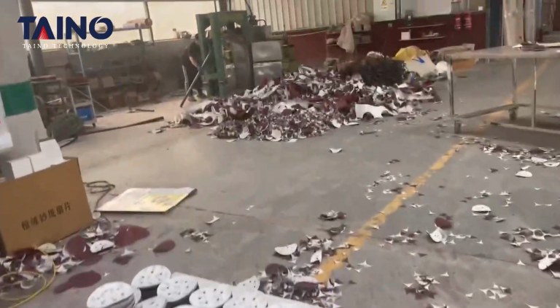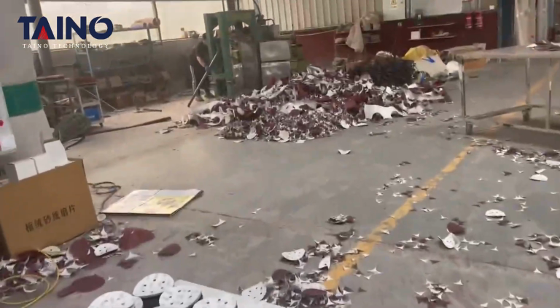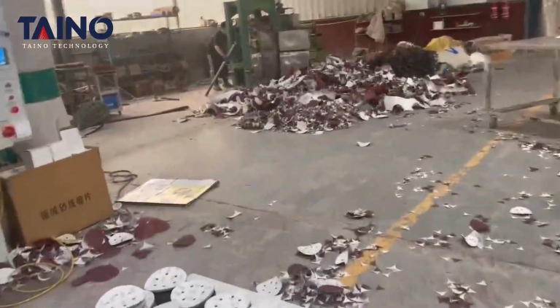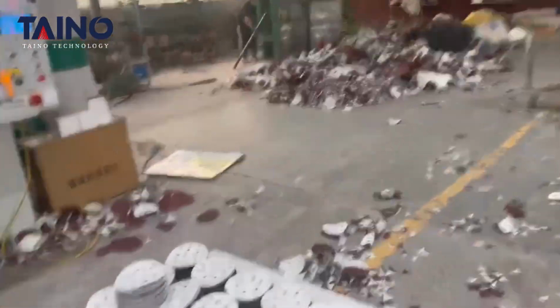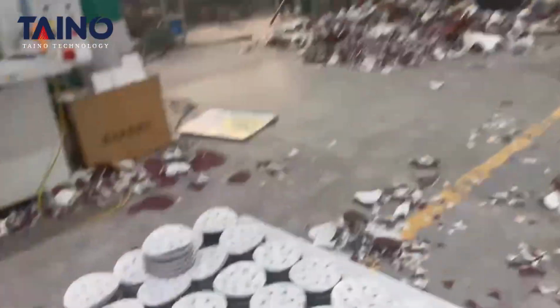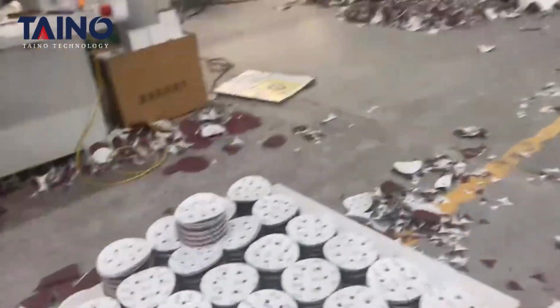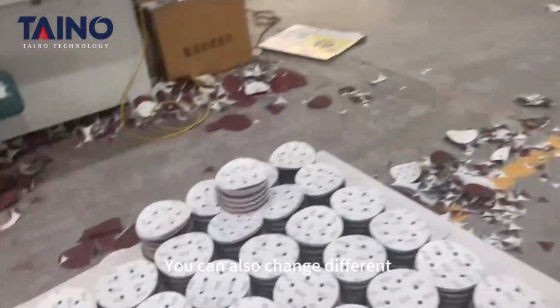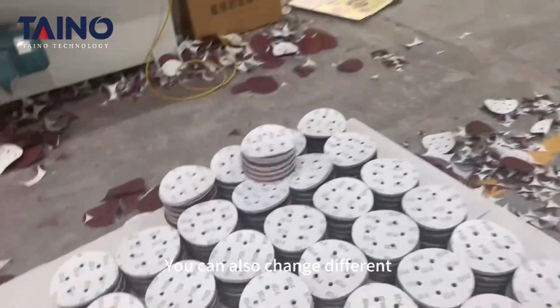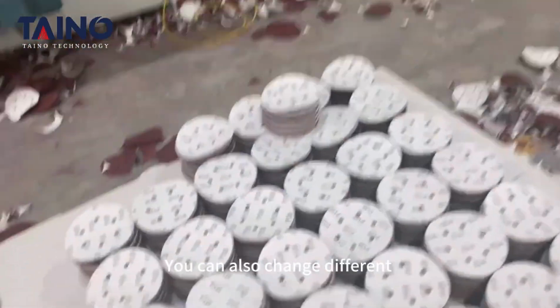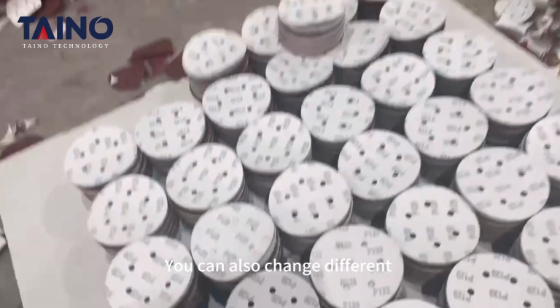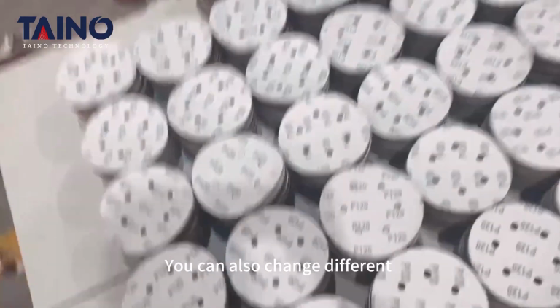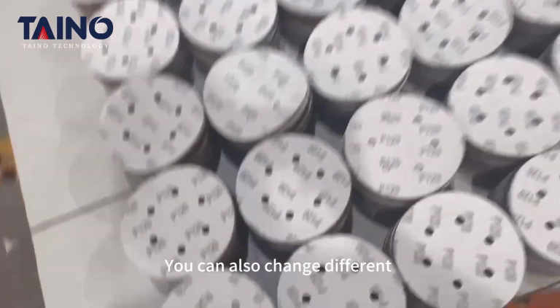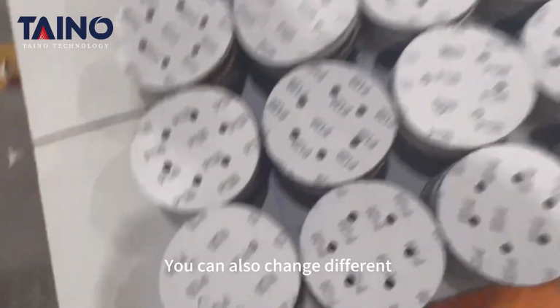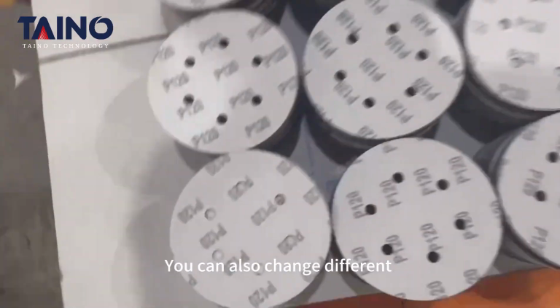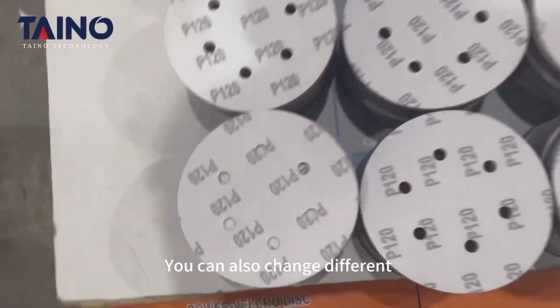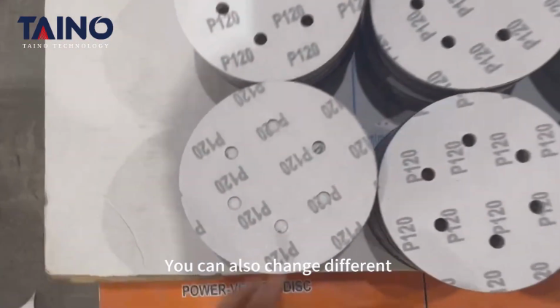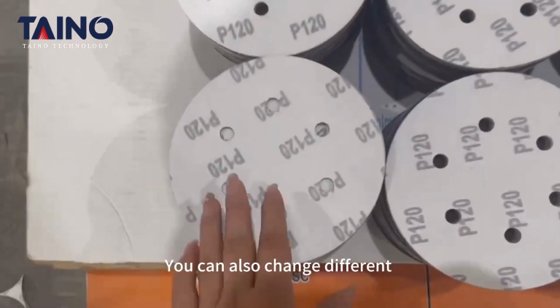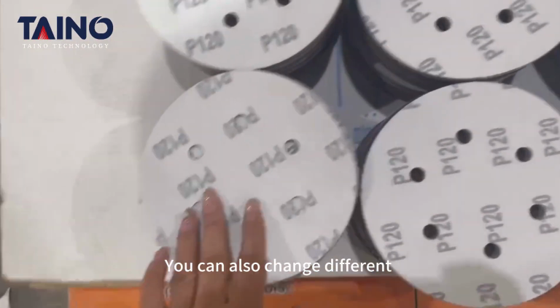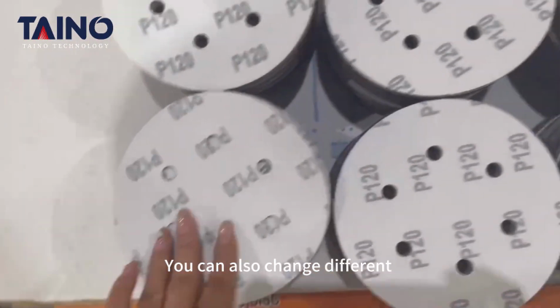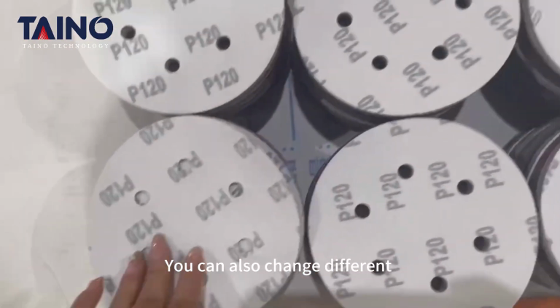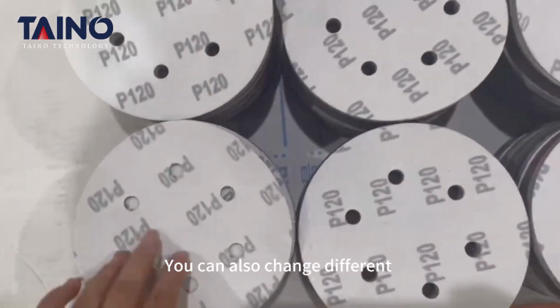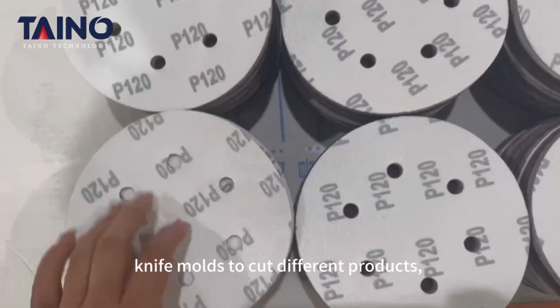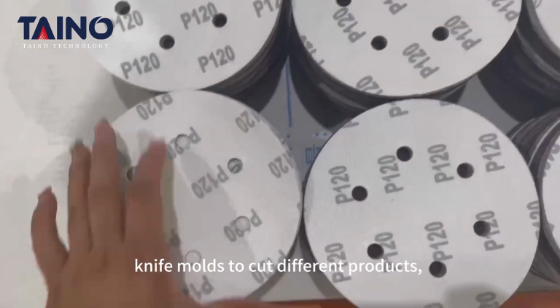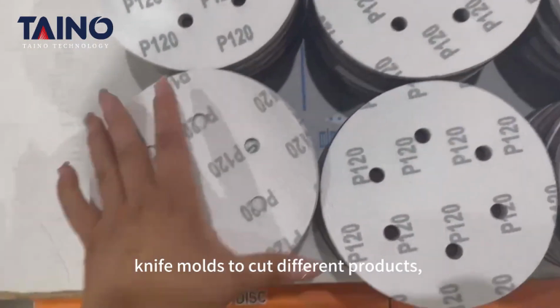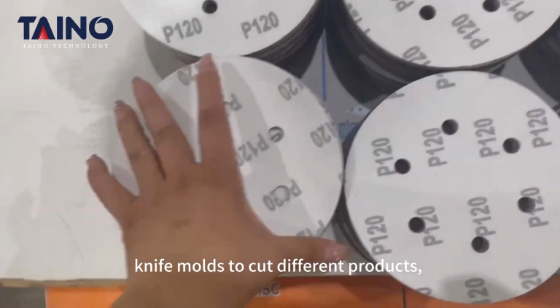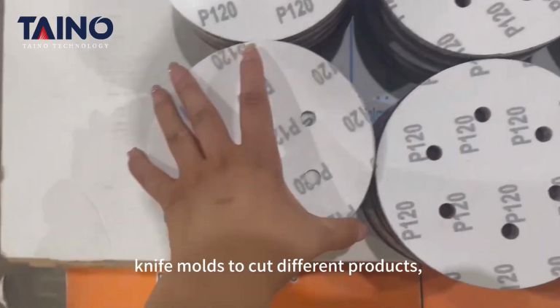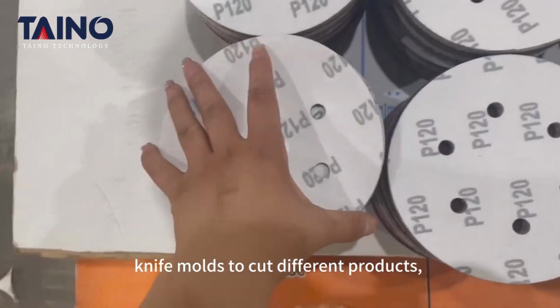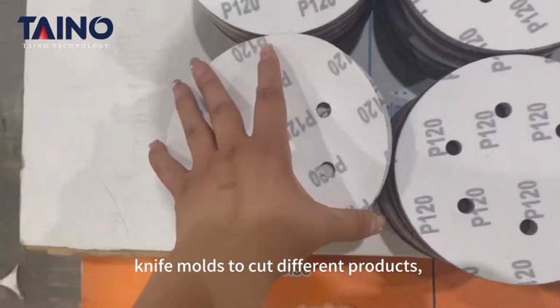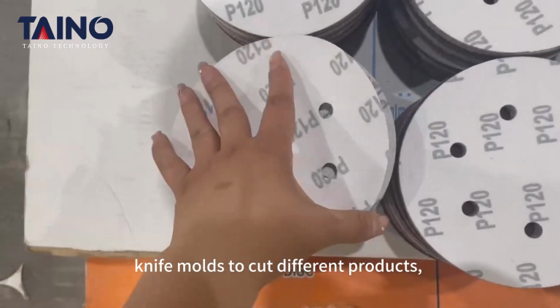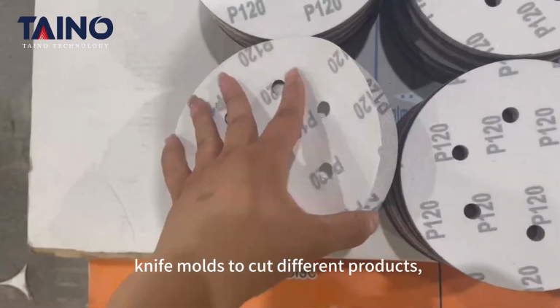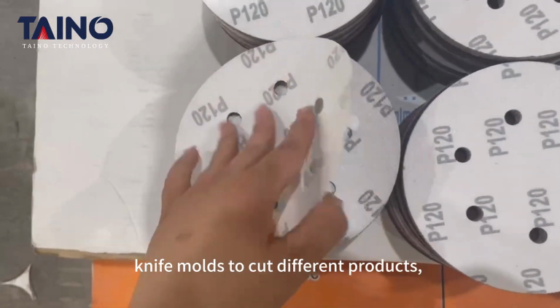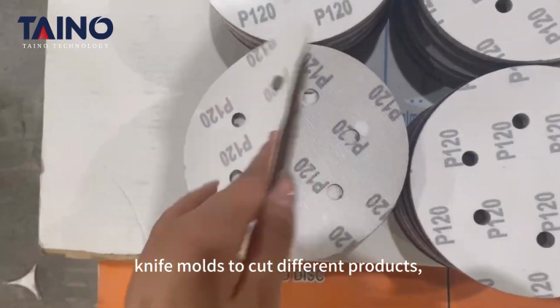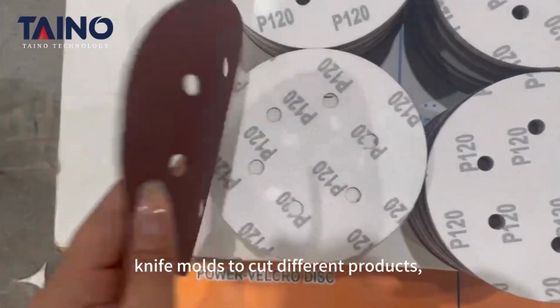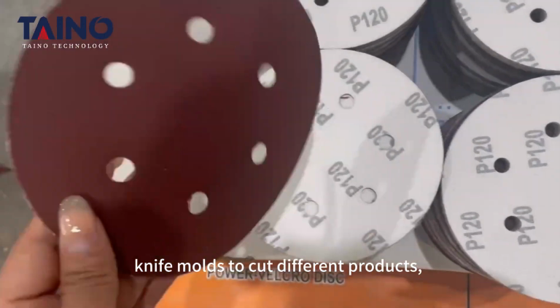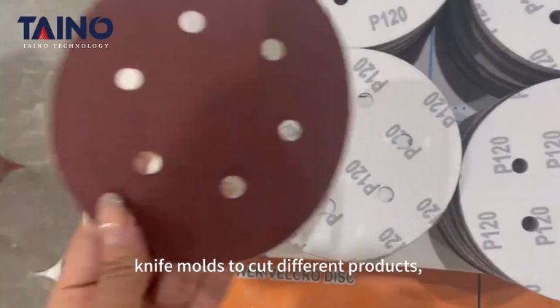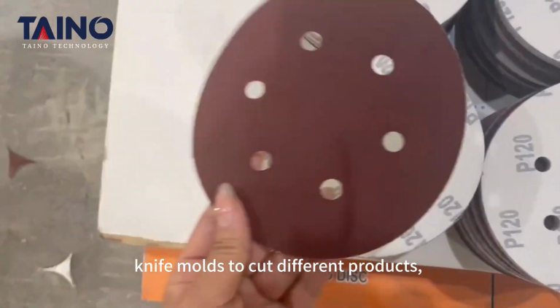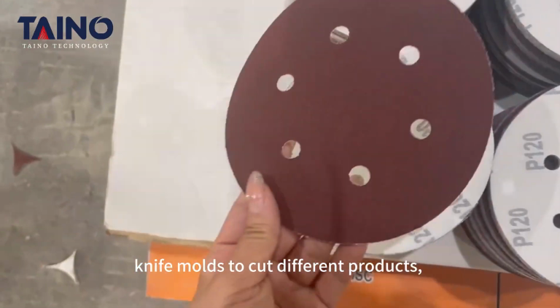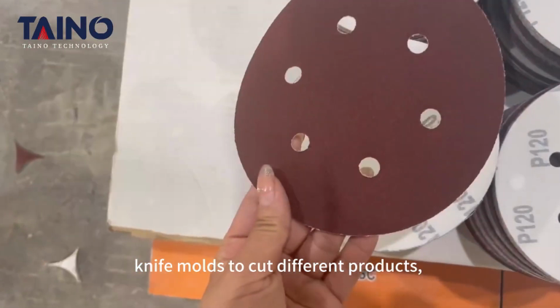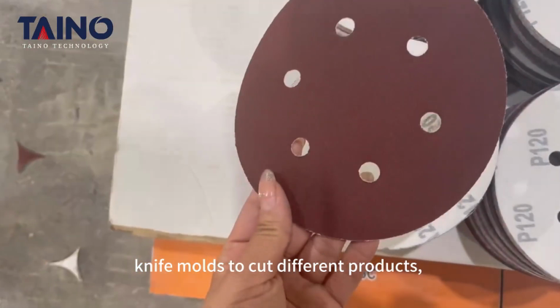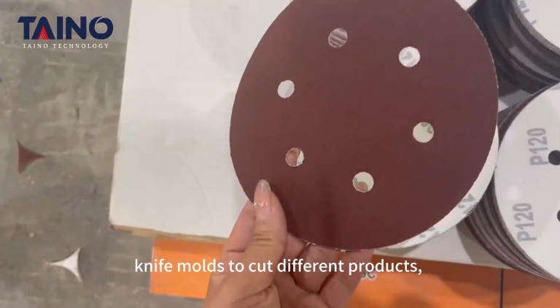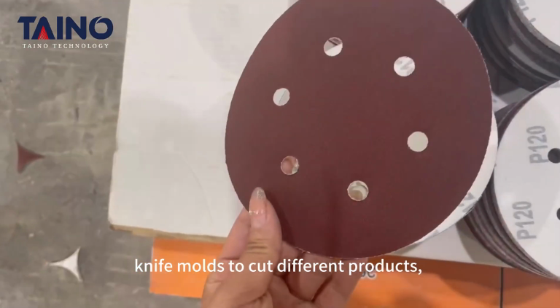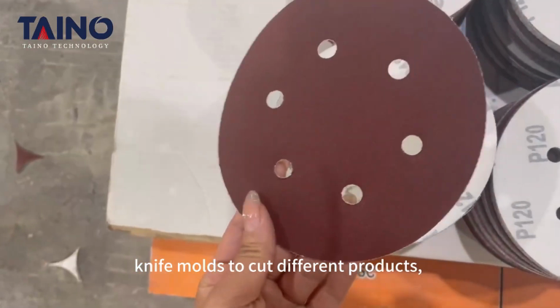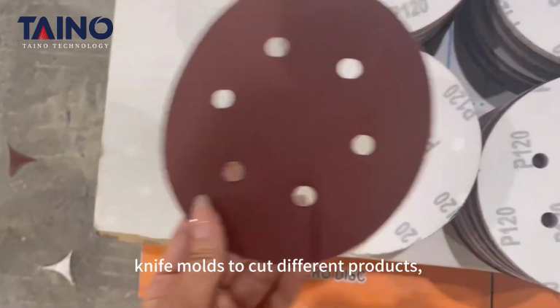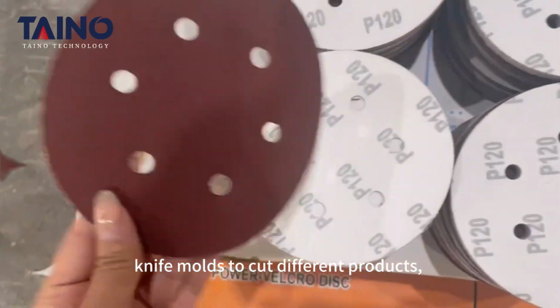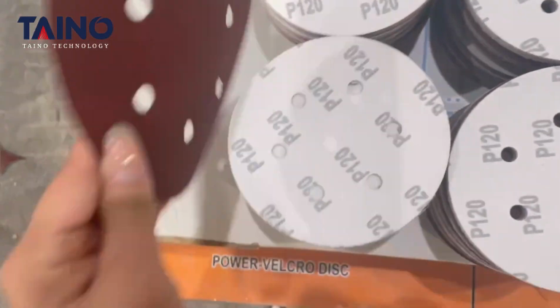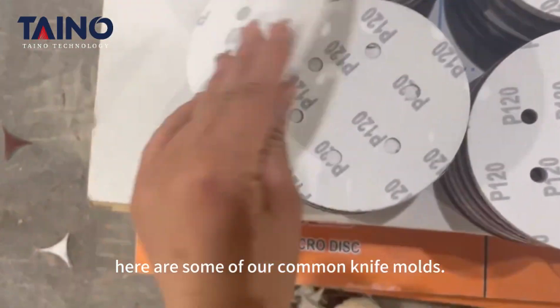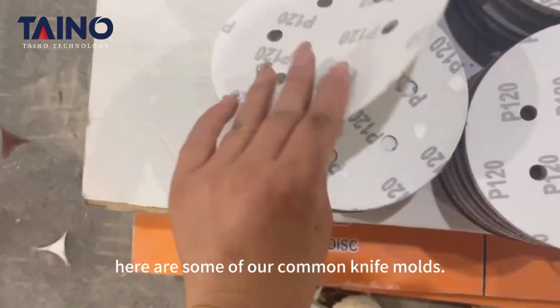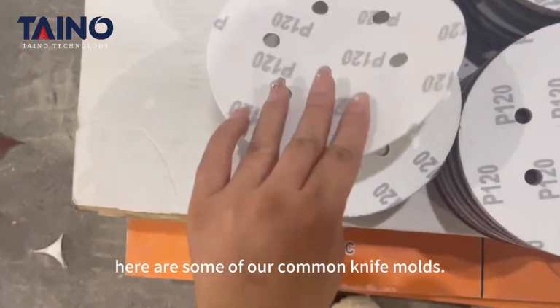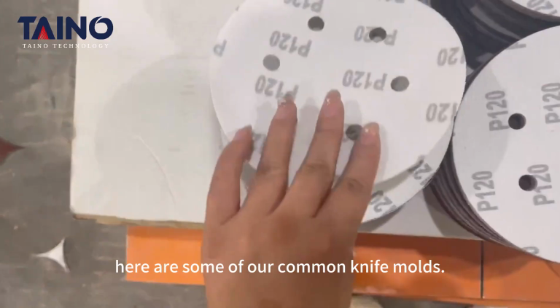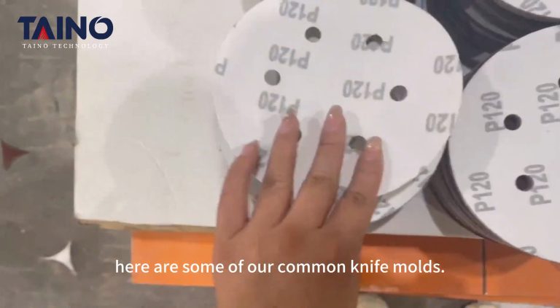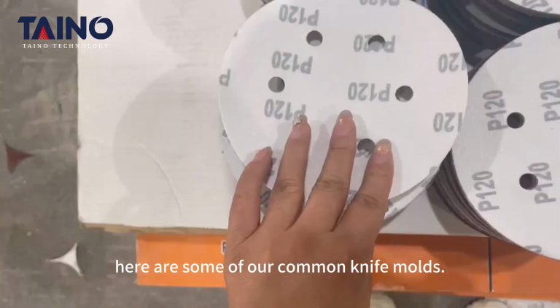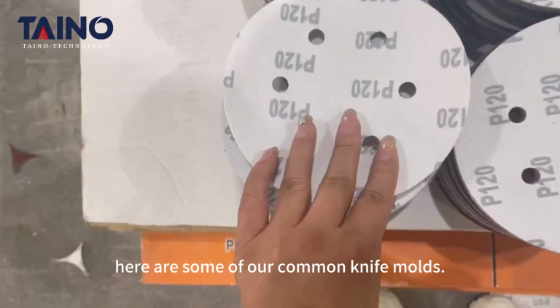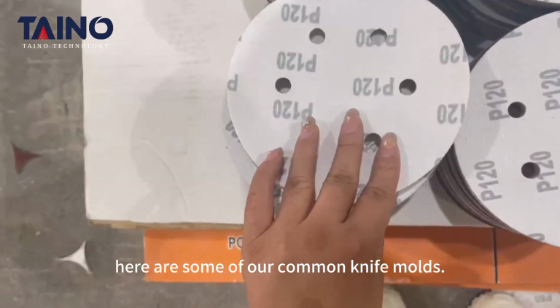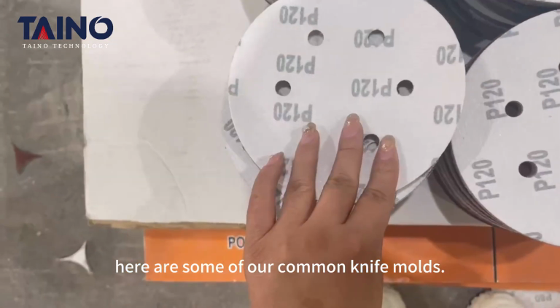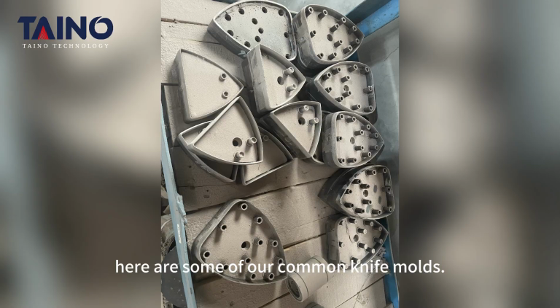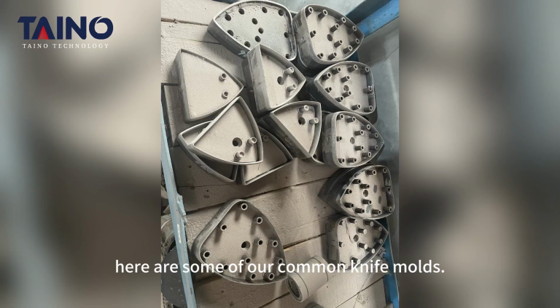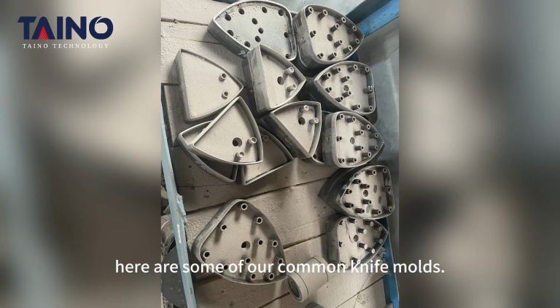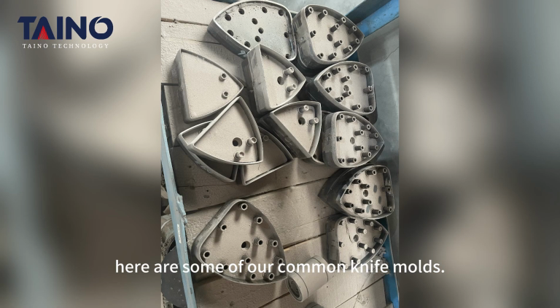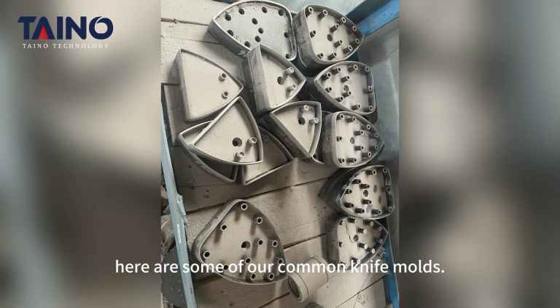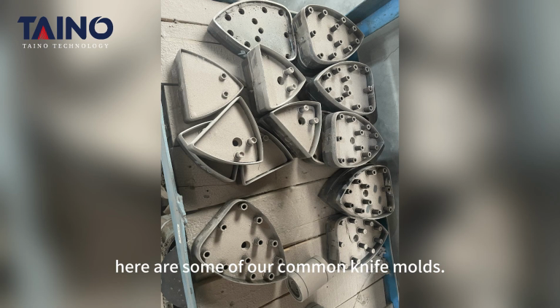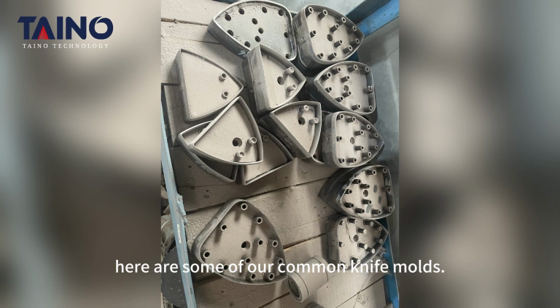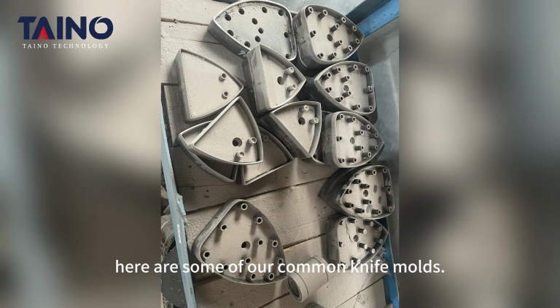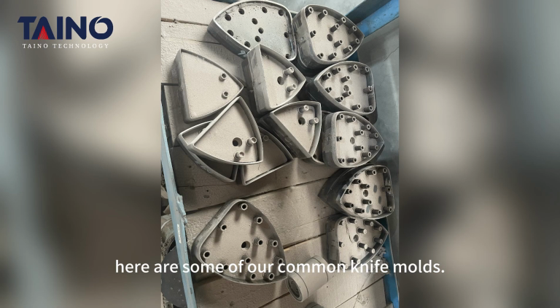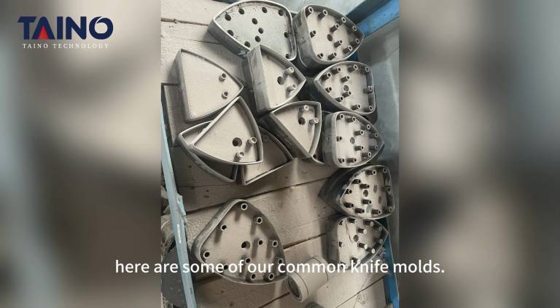You can also change different knife modes to produce different products. Here are some of our common knife modes.